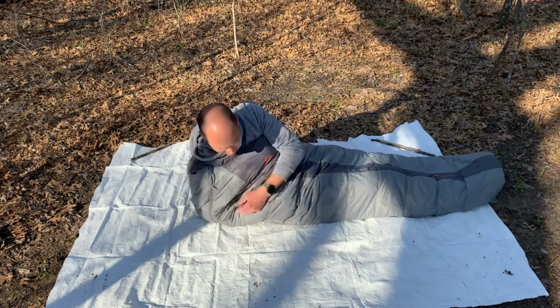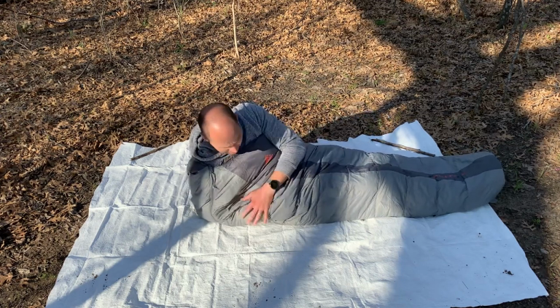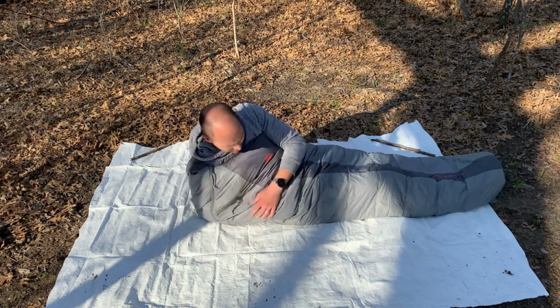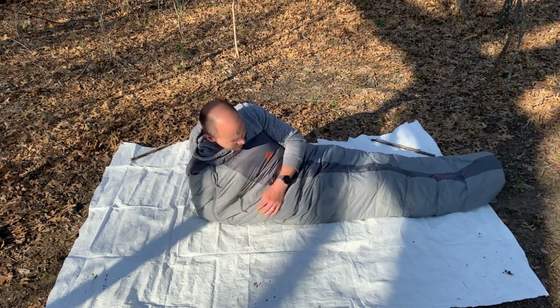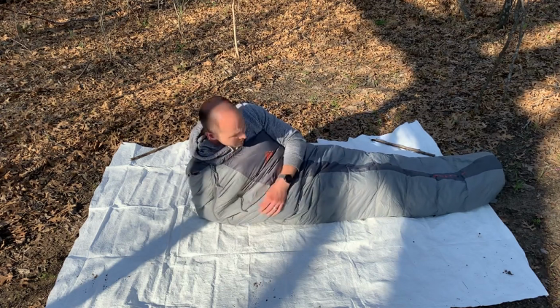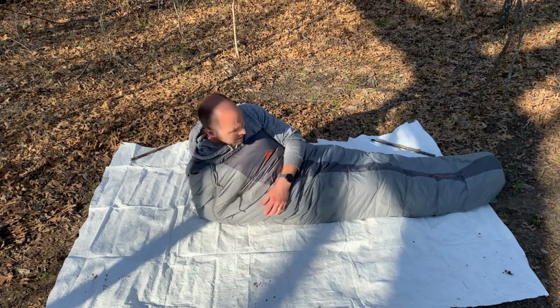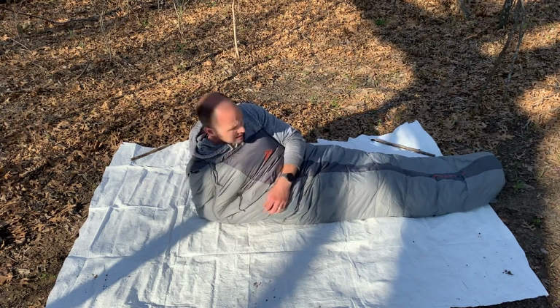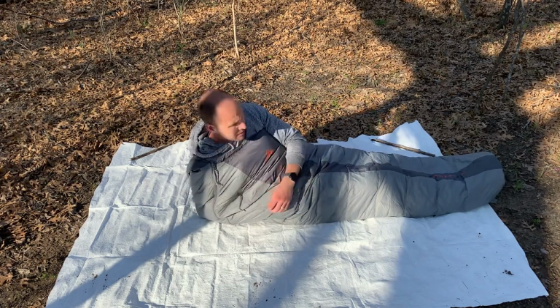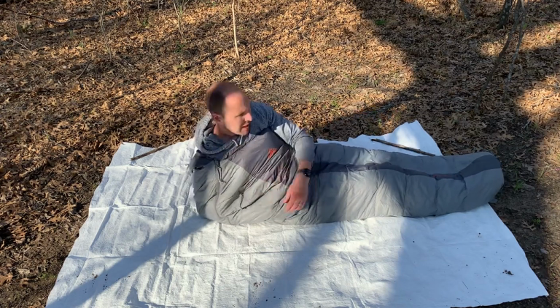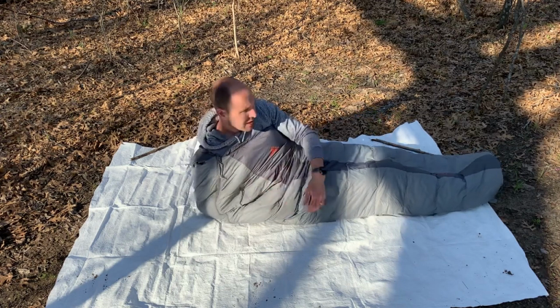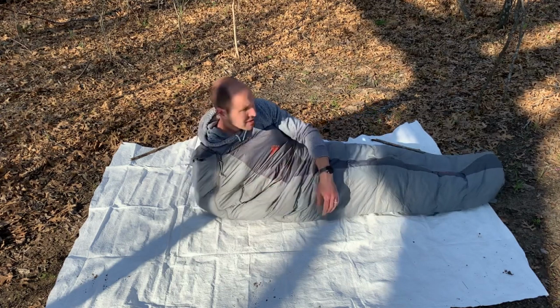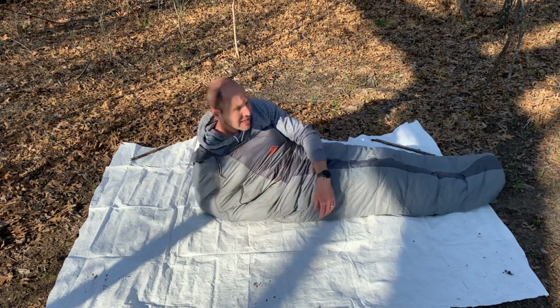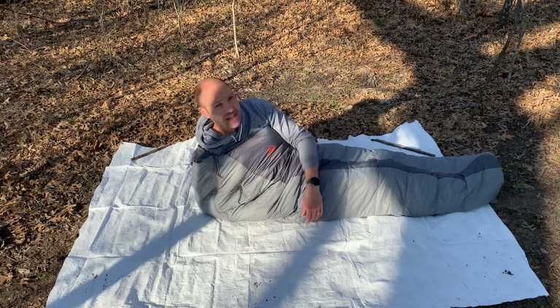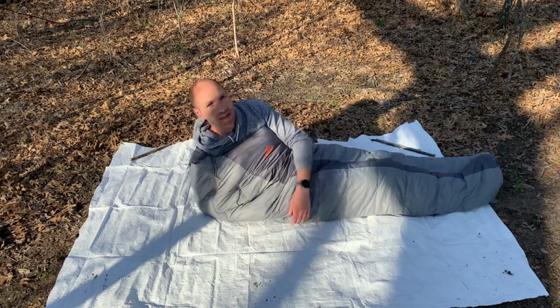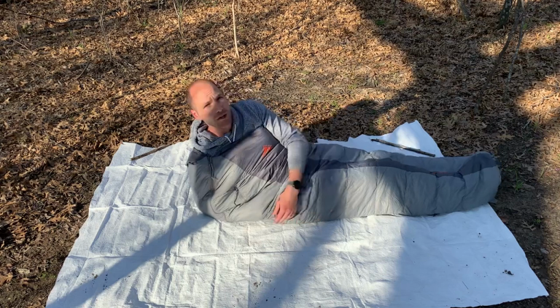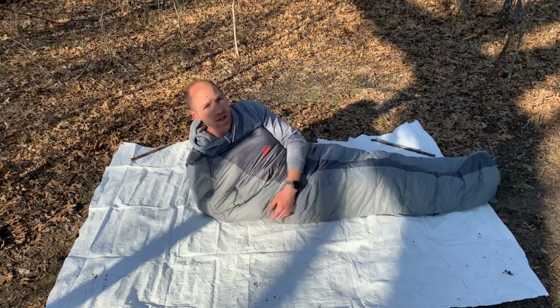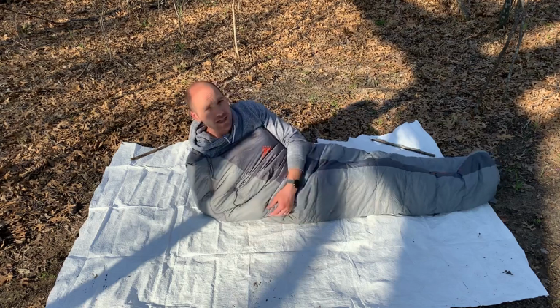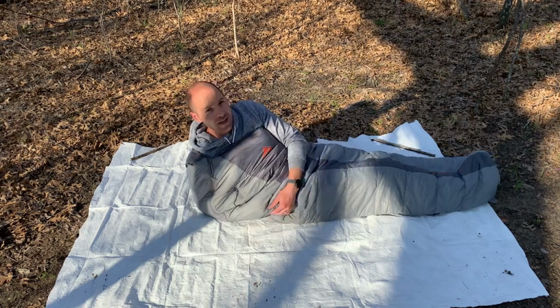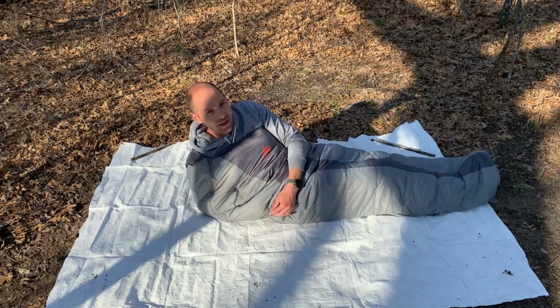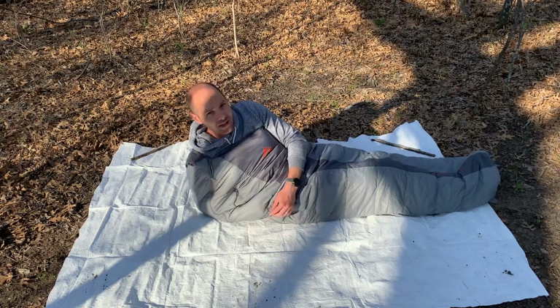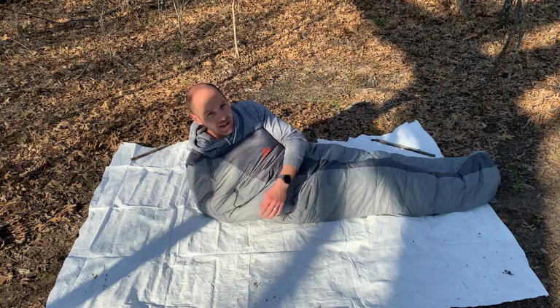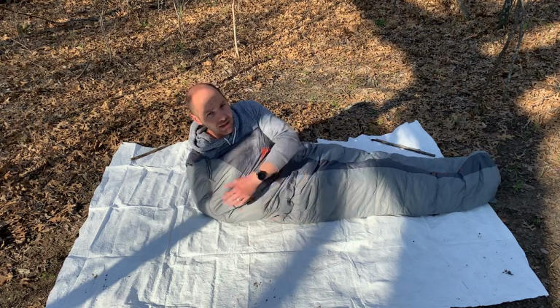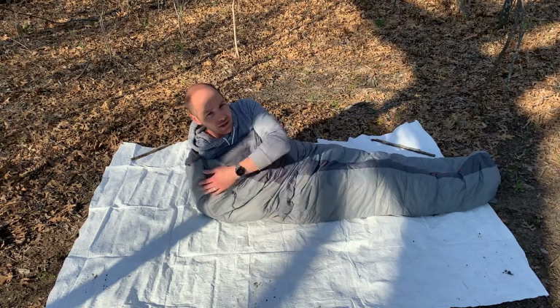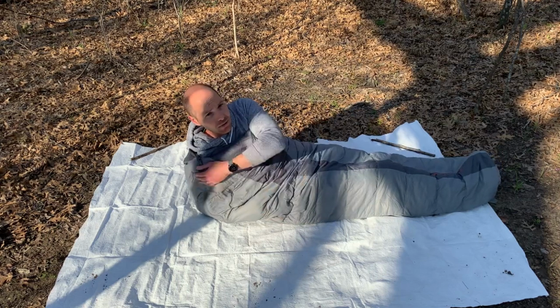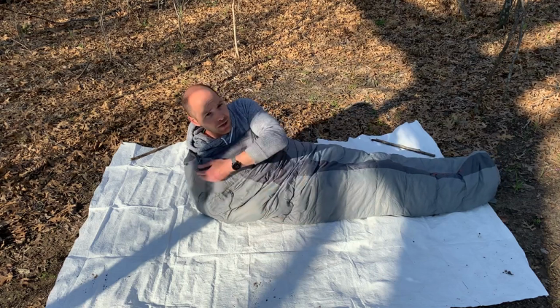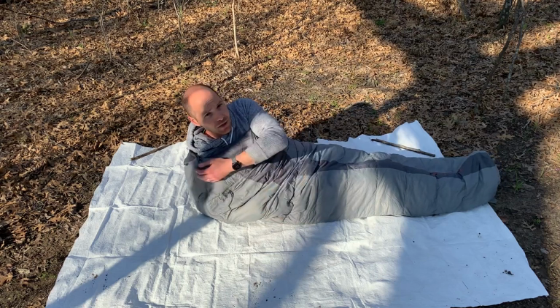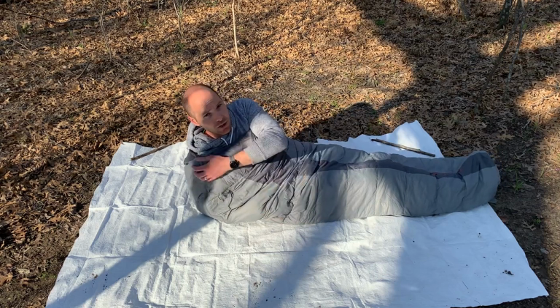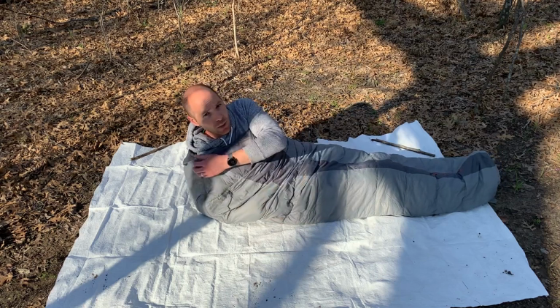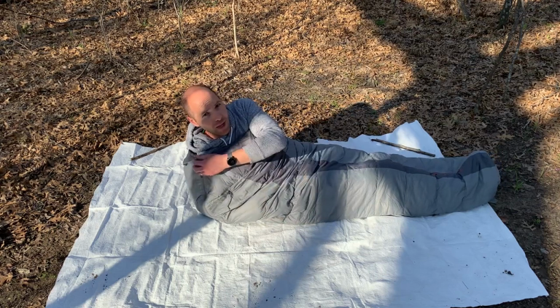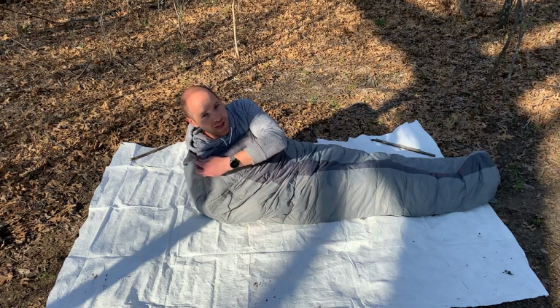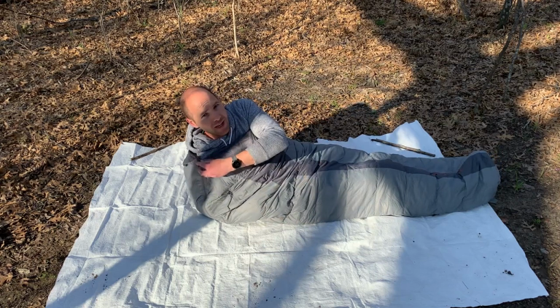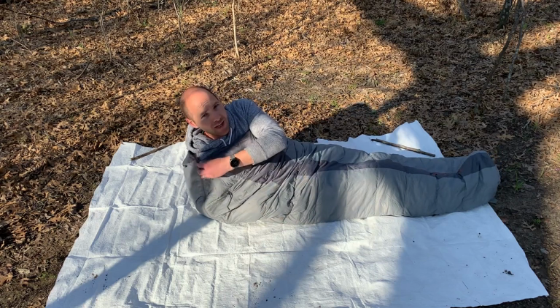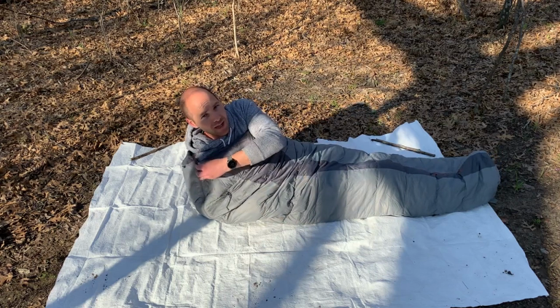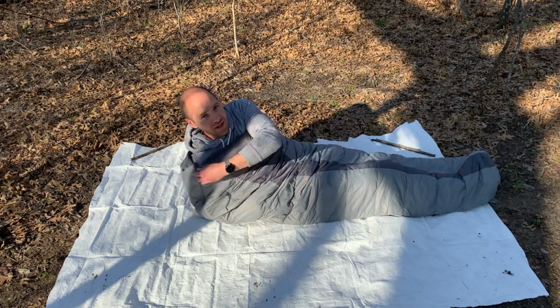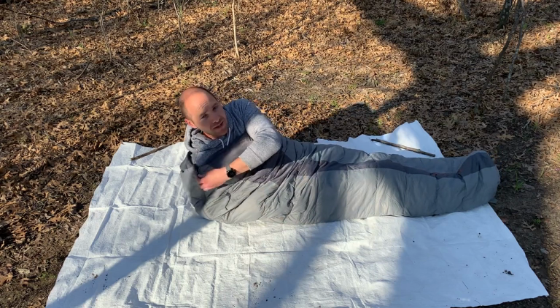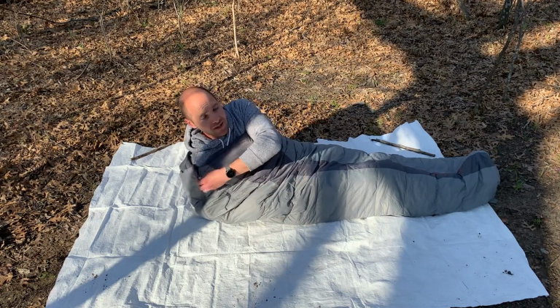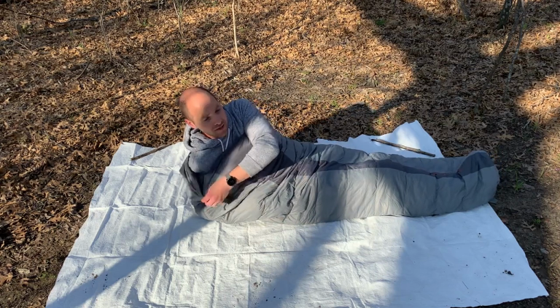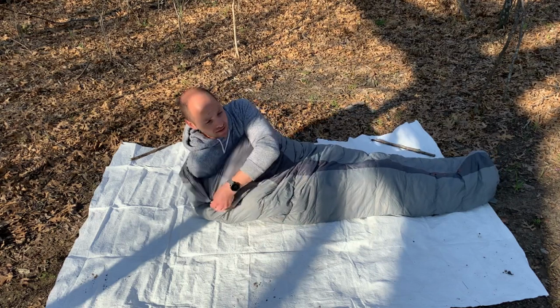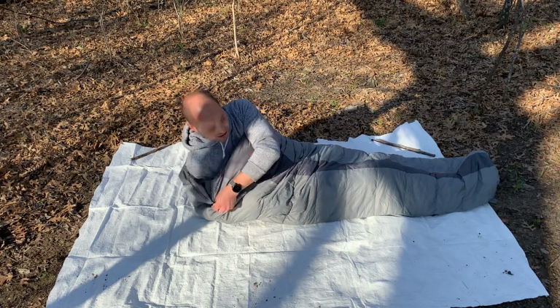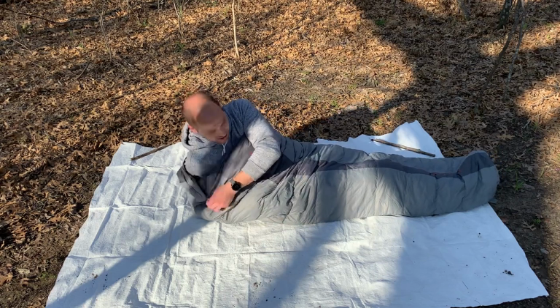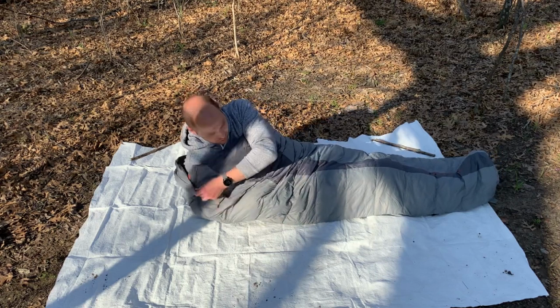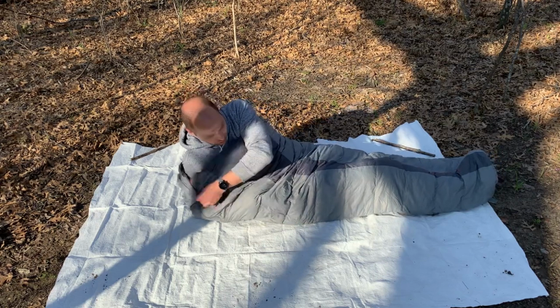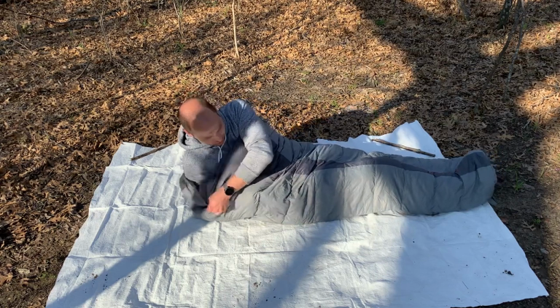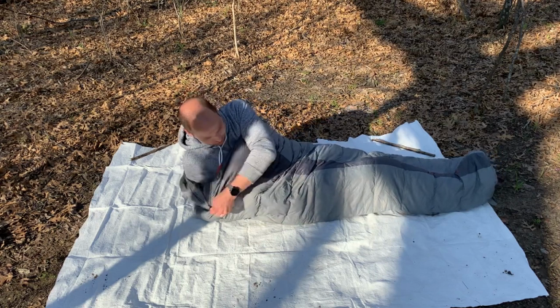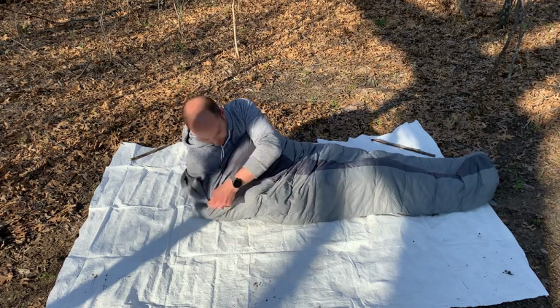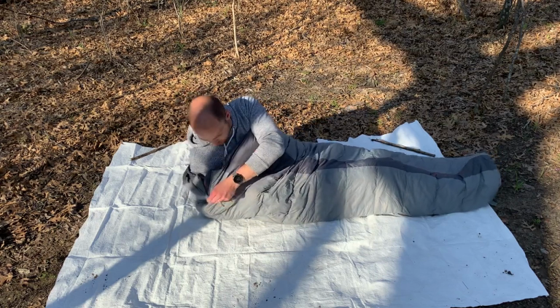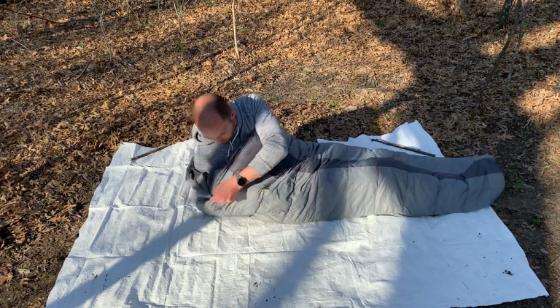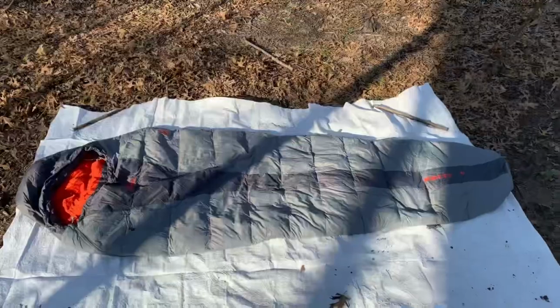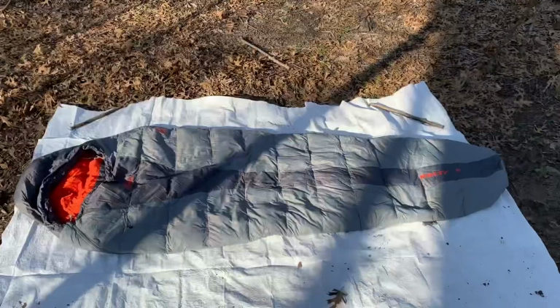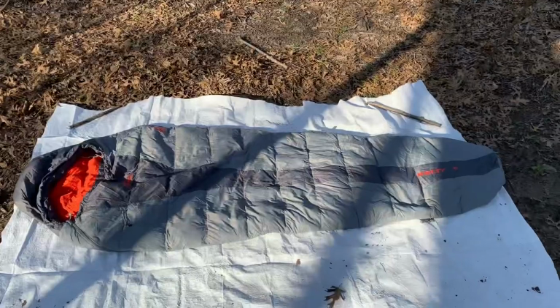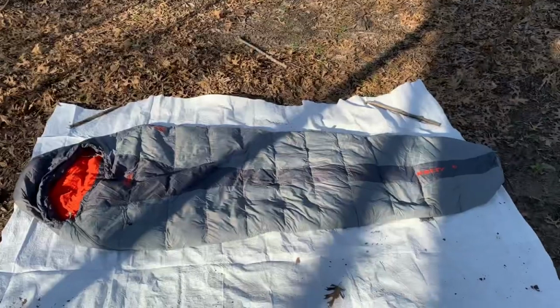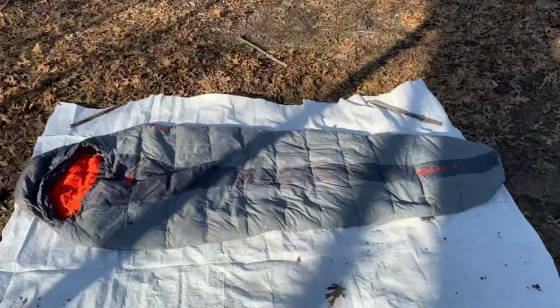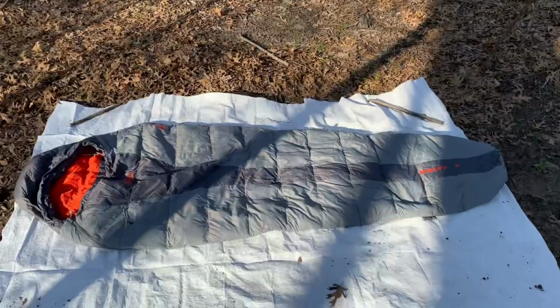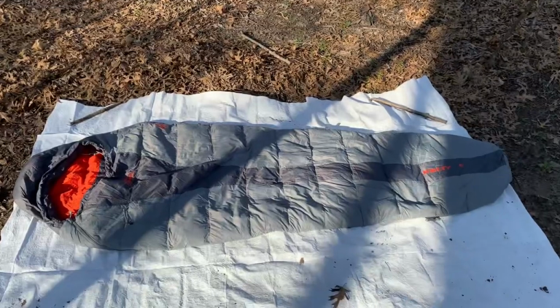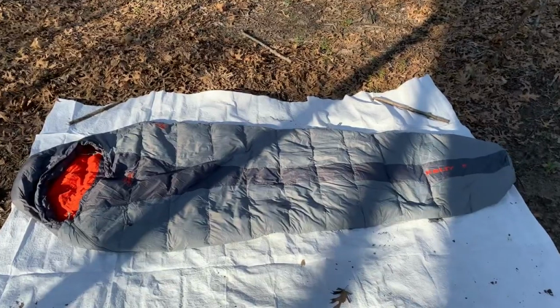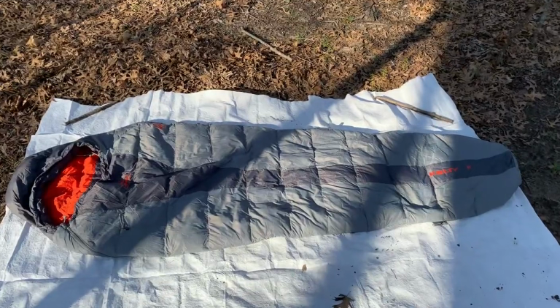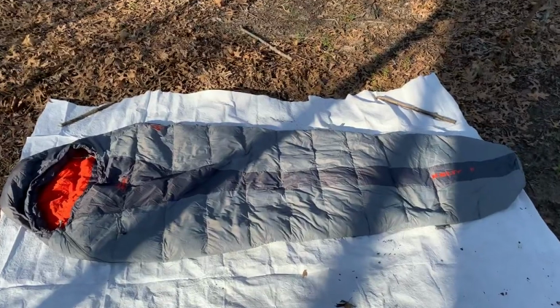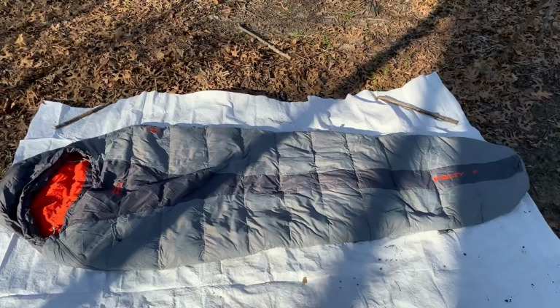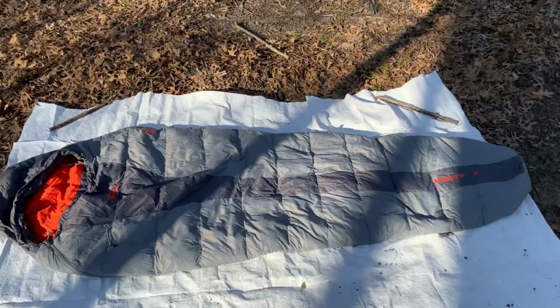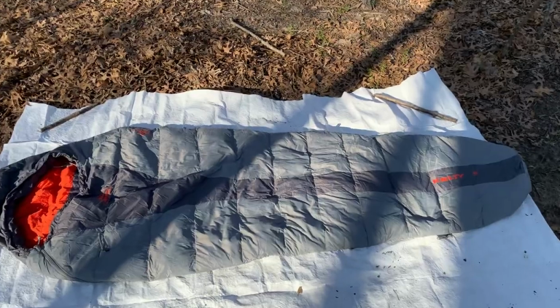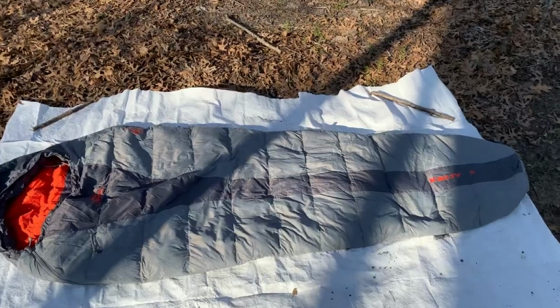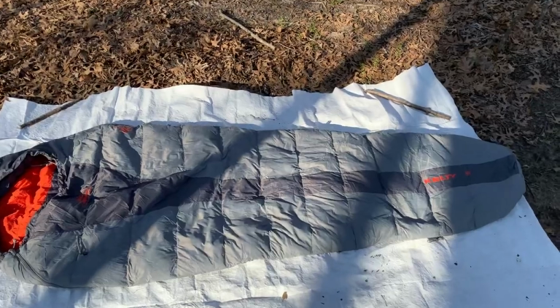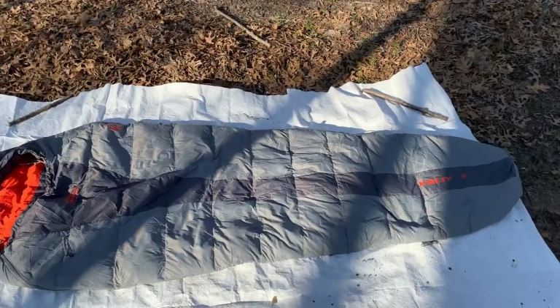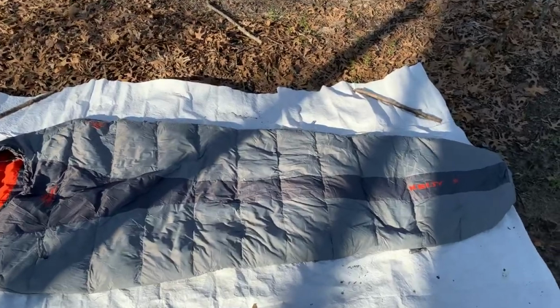It's about 60 degrees out right now and I'm starting to sweat in here. It's nice and warm. Let's see this thing a little closer up.